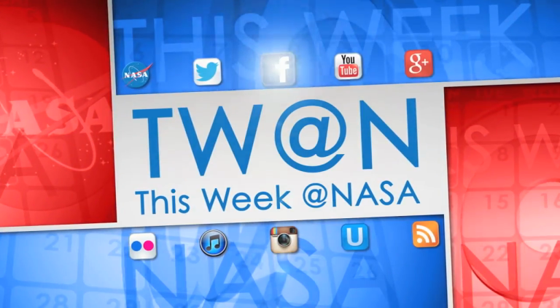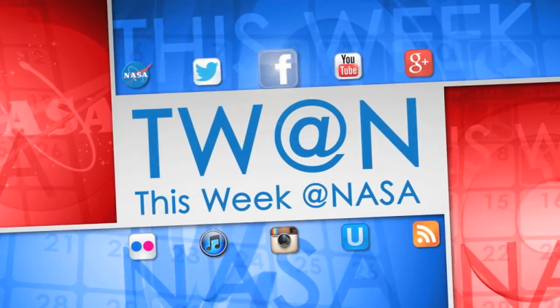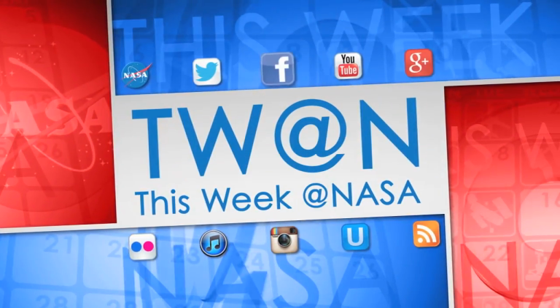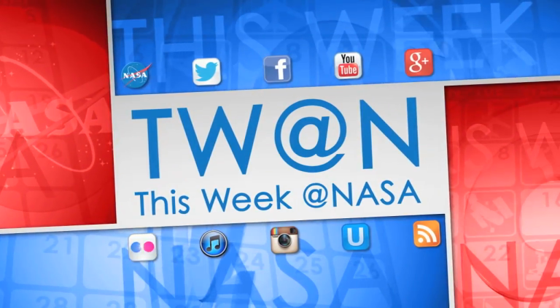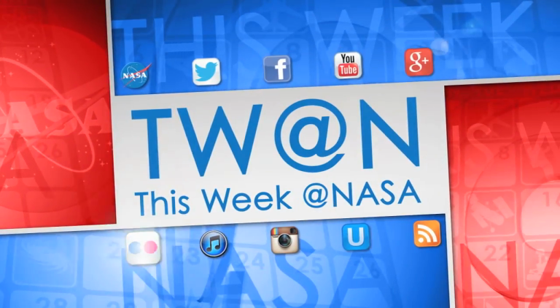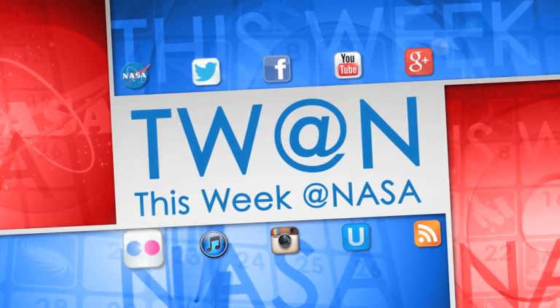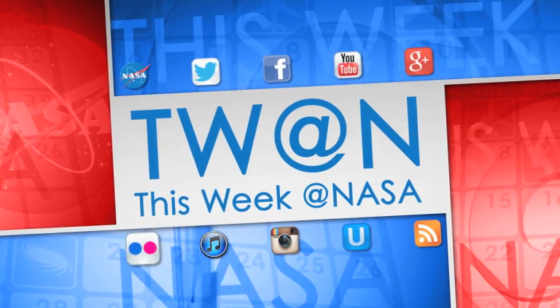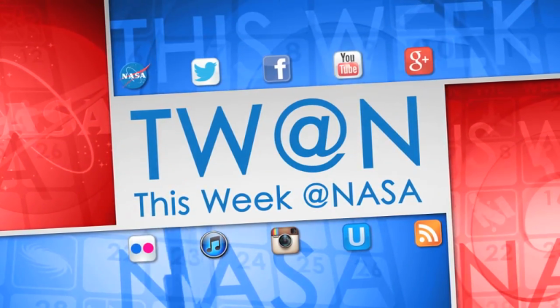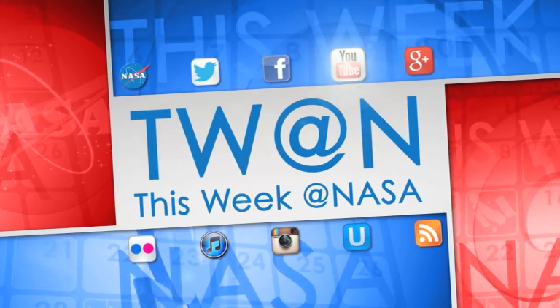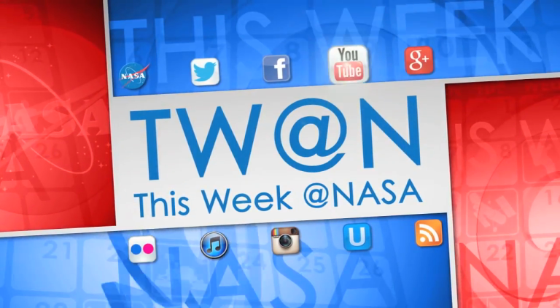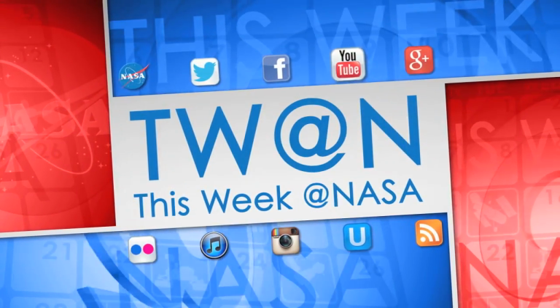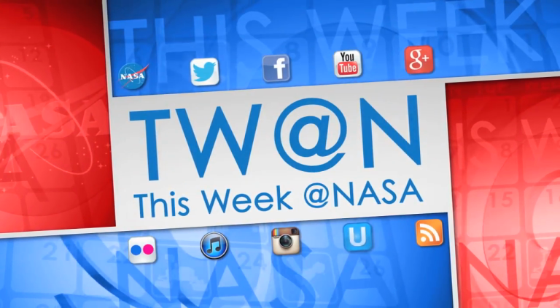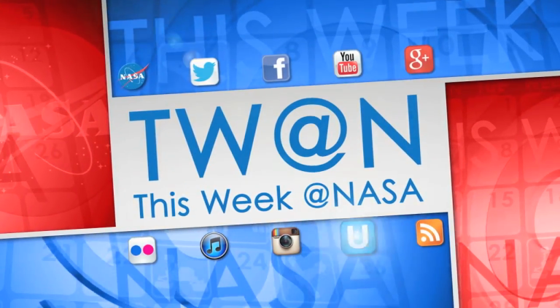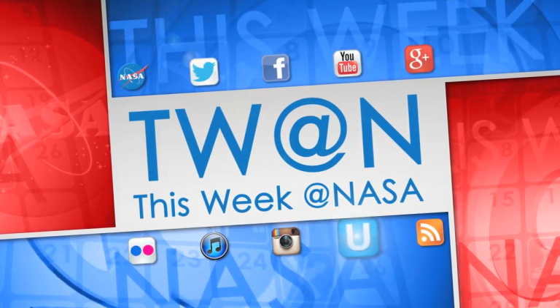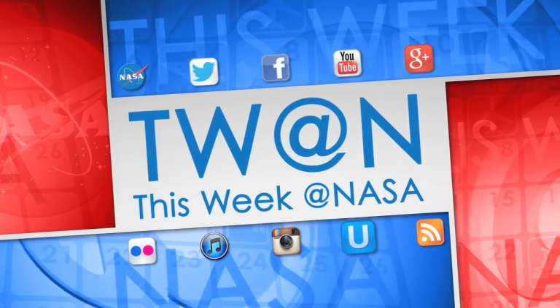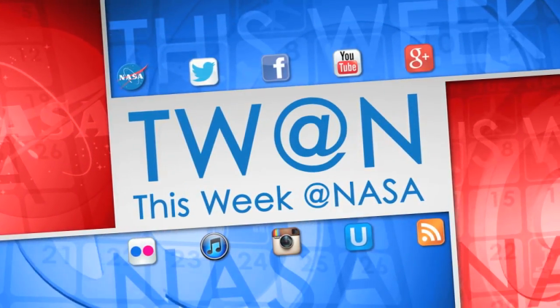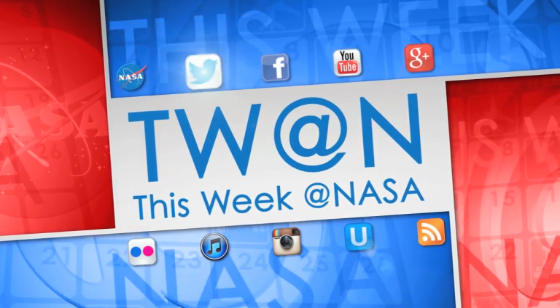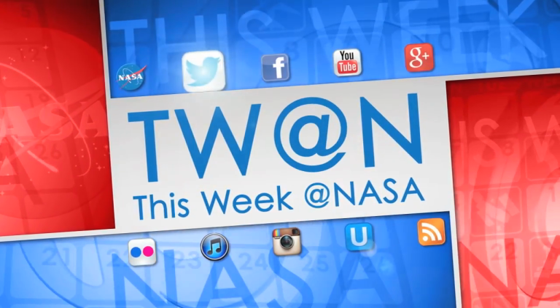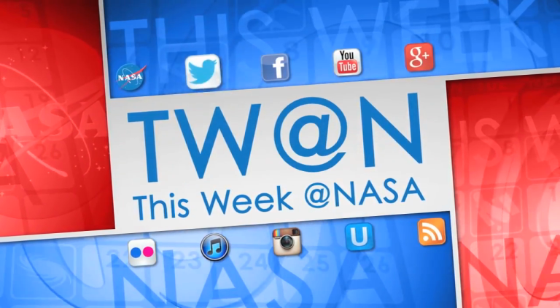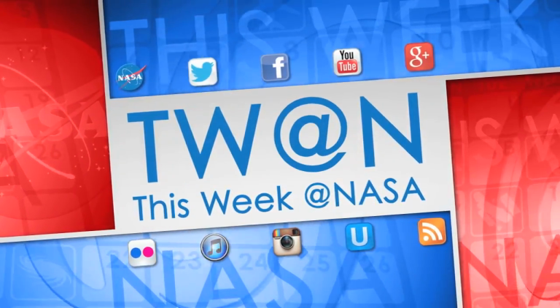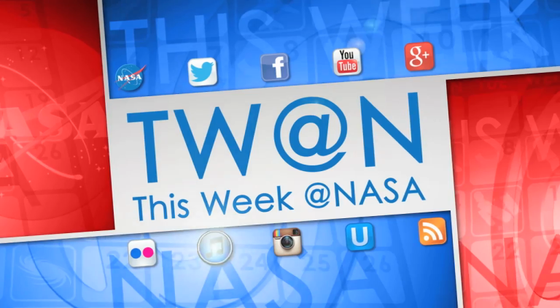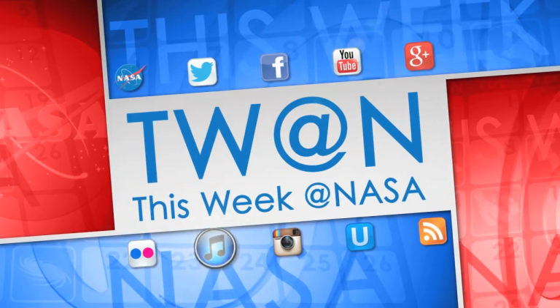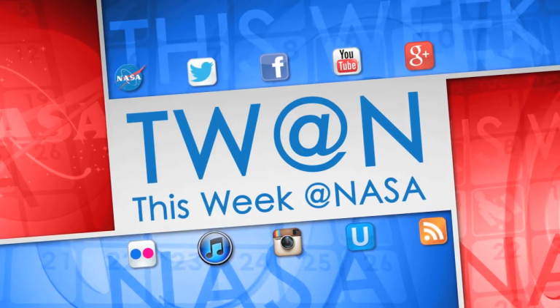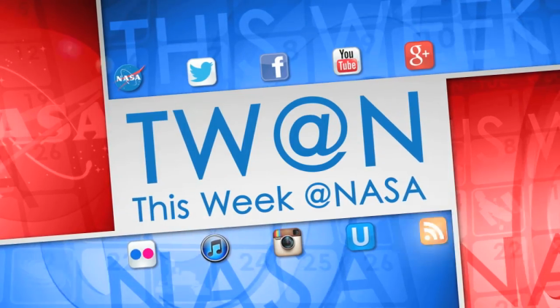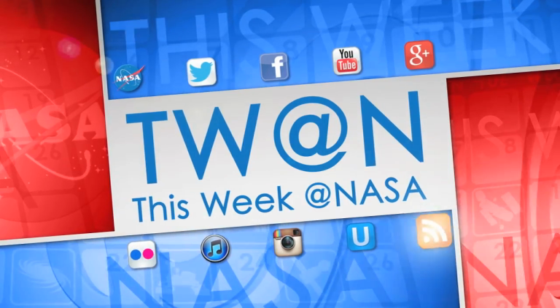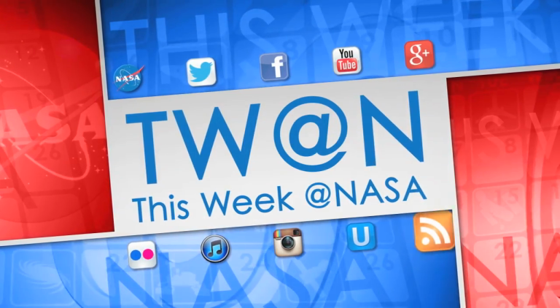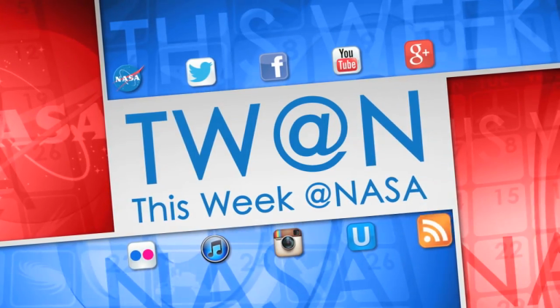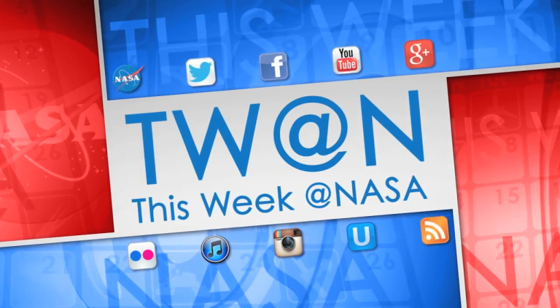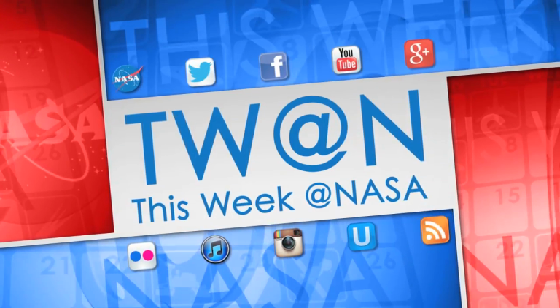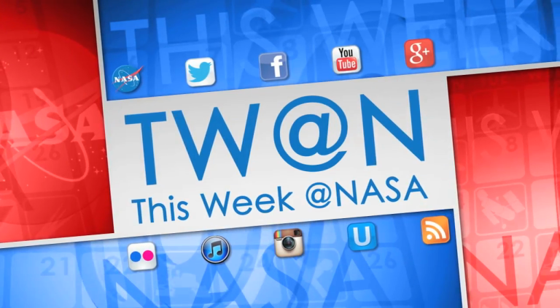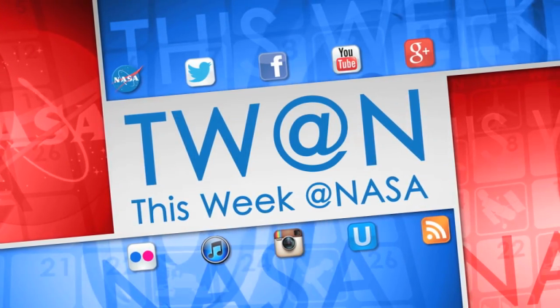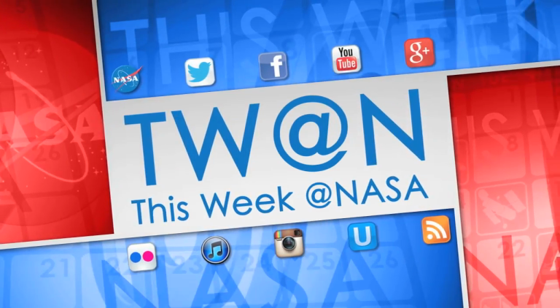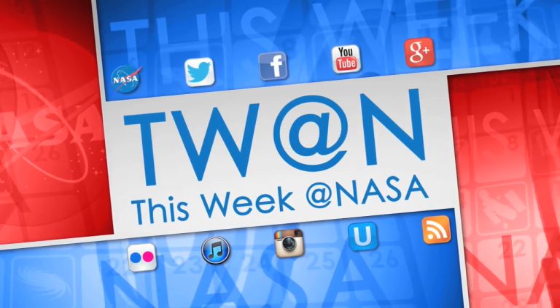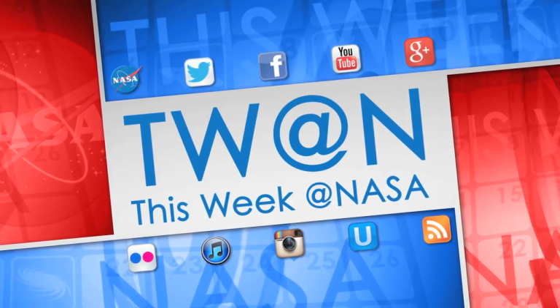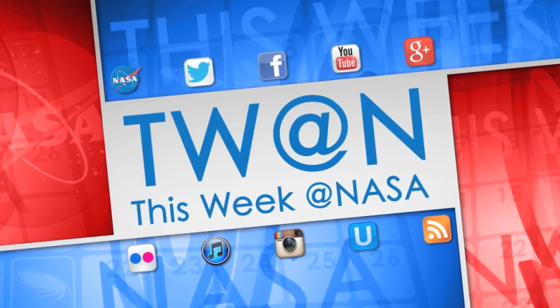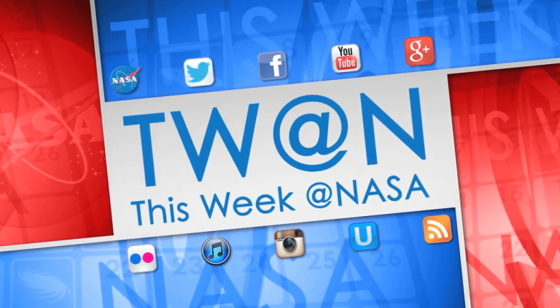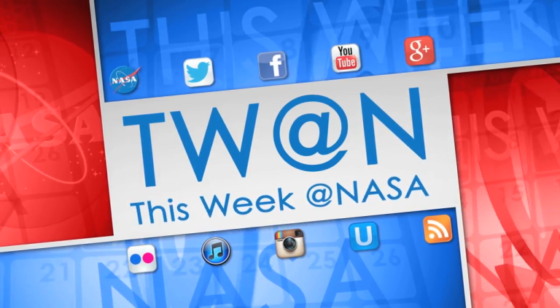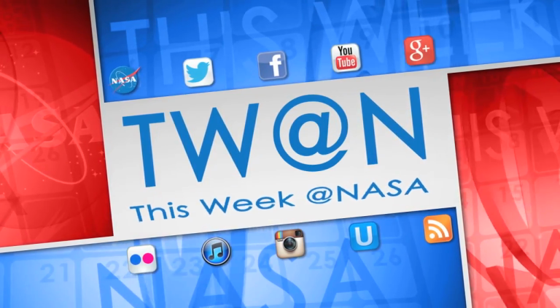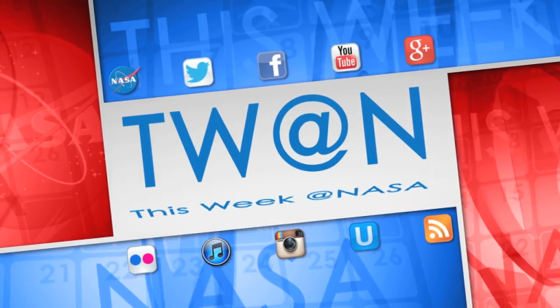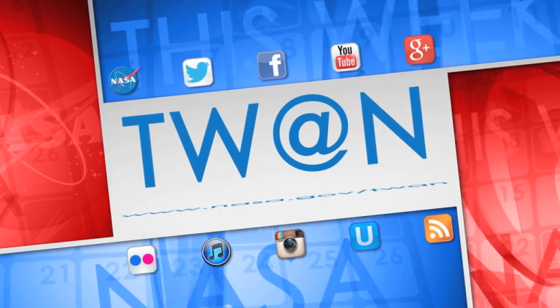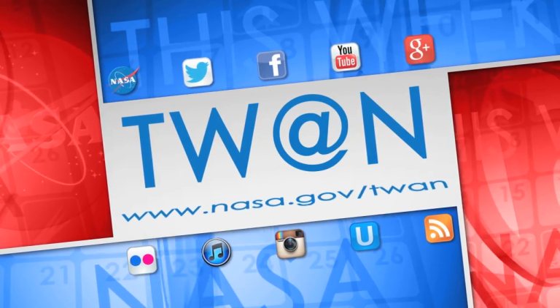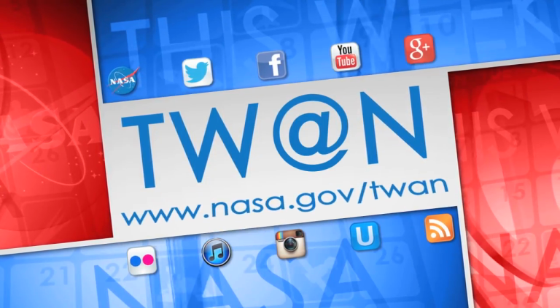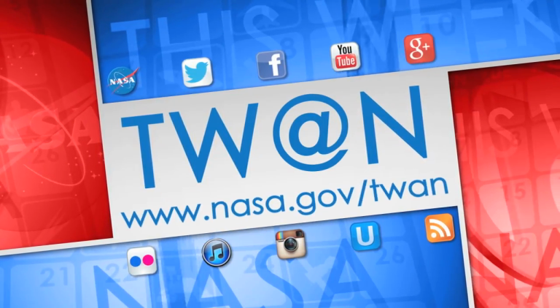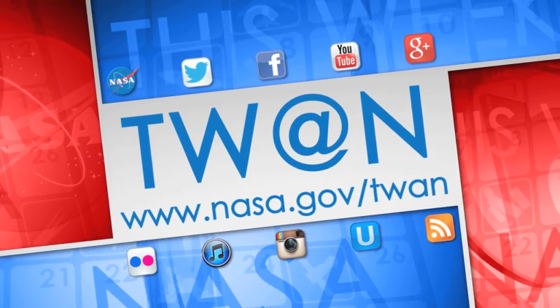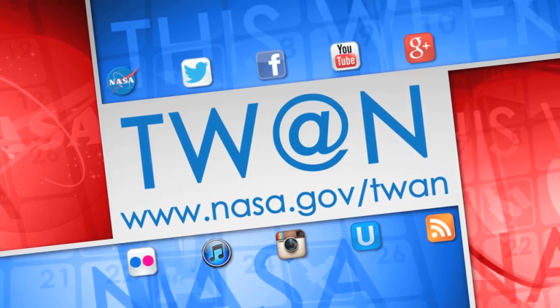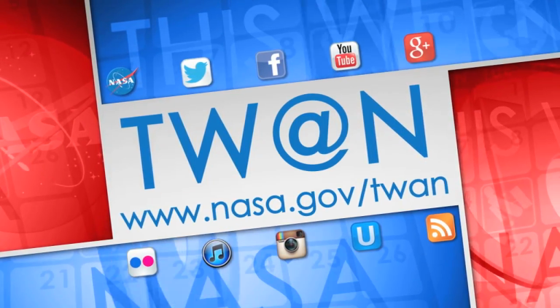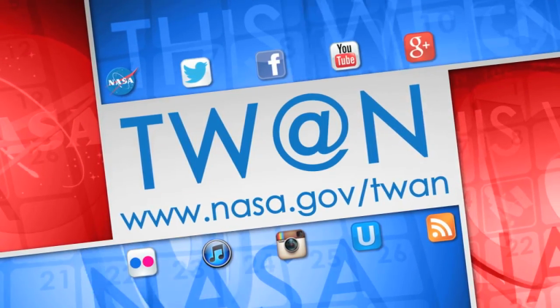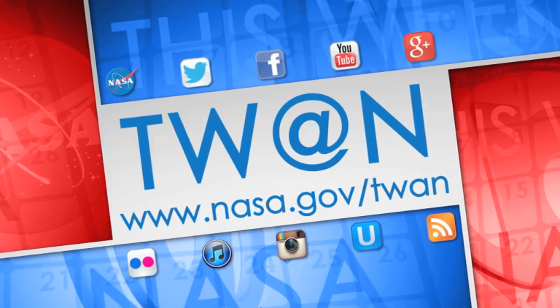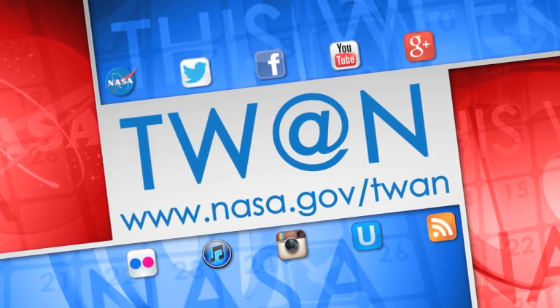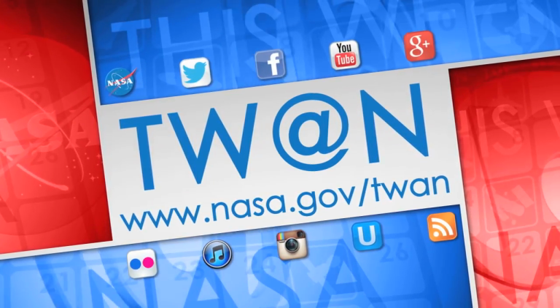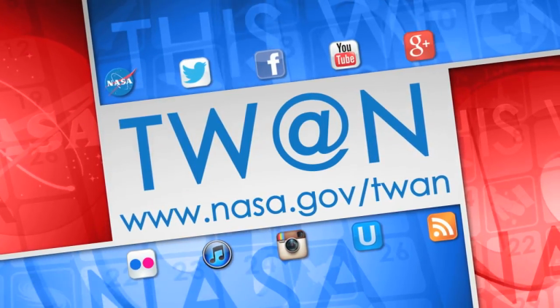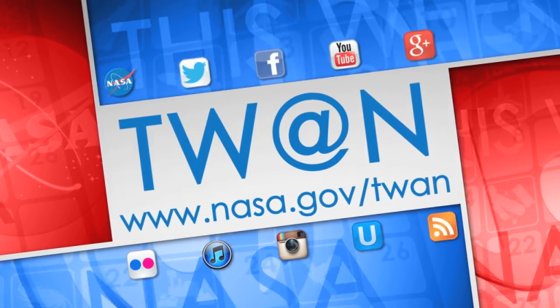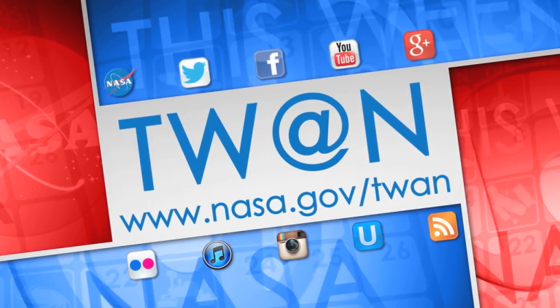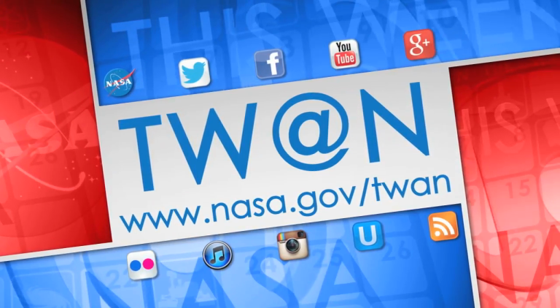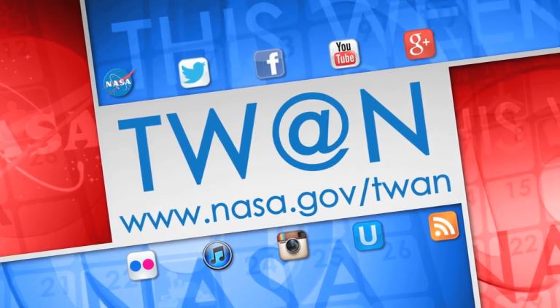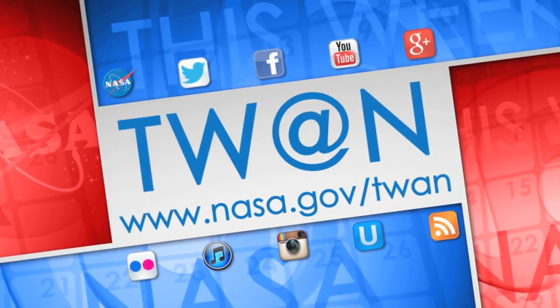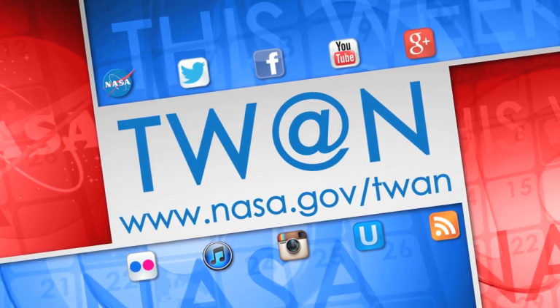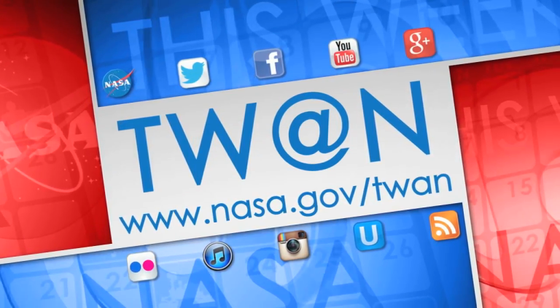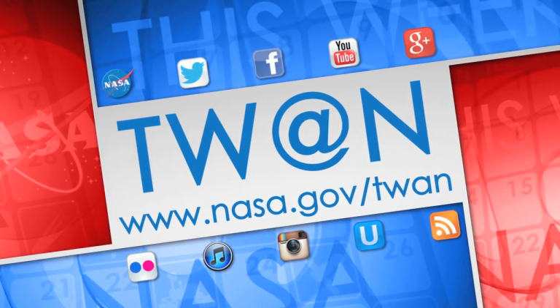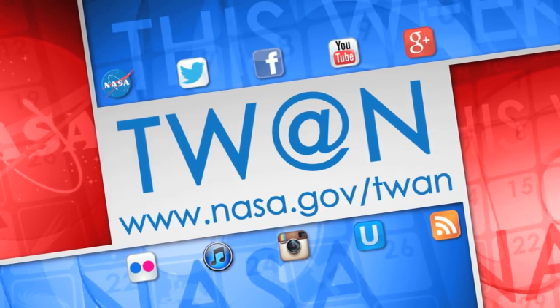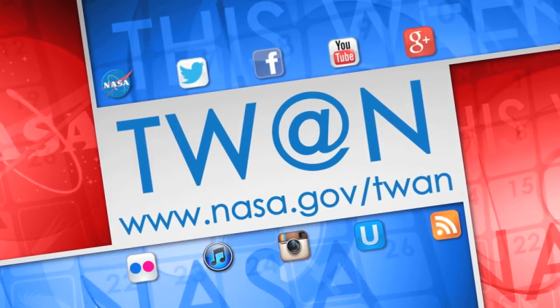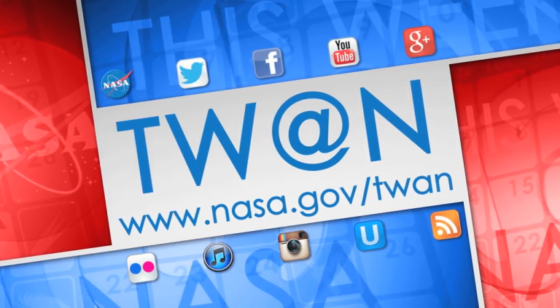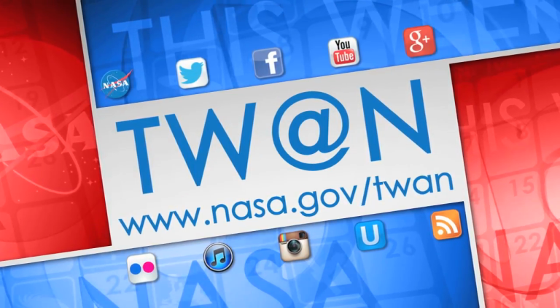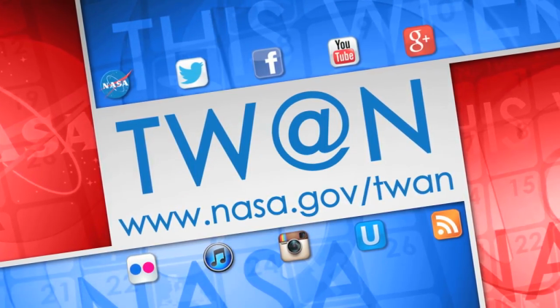And that's what's up this week at NASA. For more on these and other stories, follow us on social media and visit www.nasa.gov/twan.